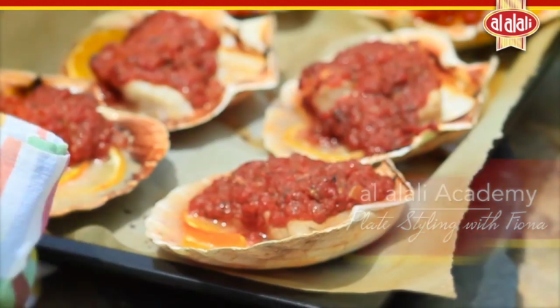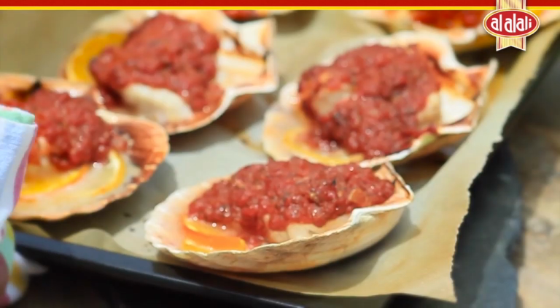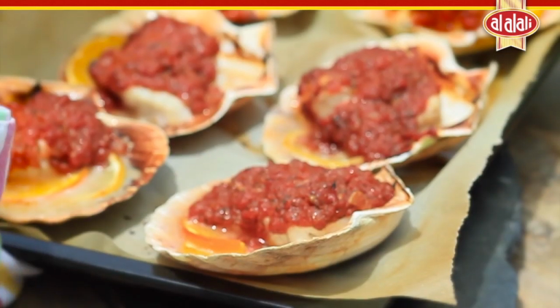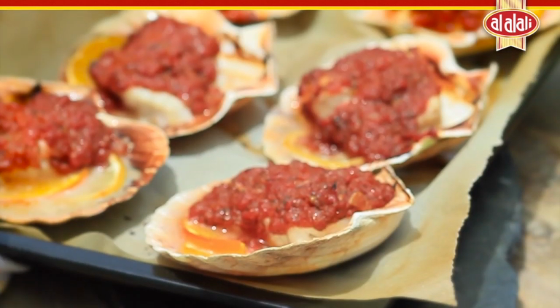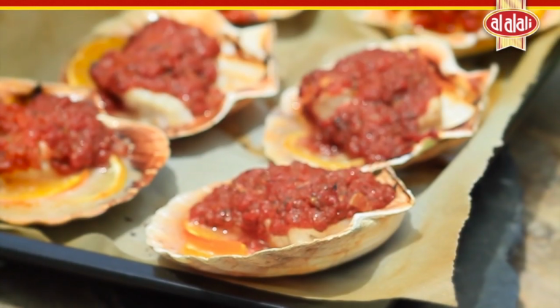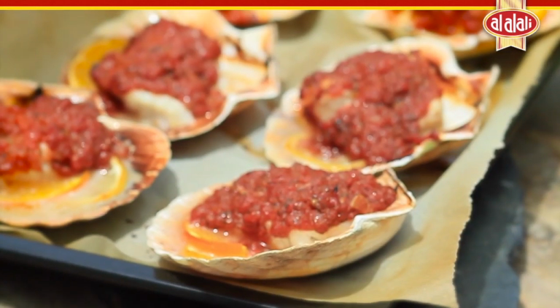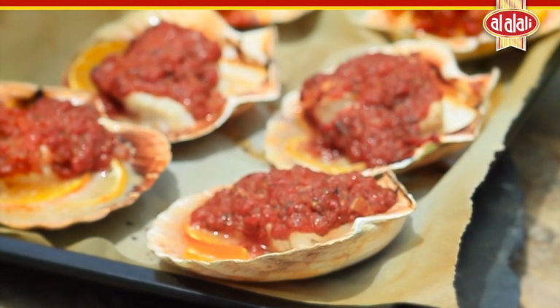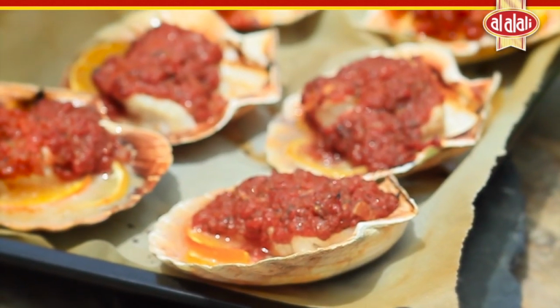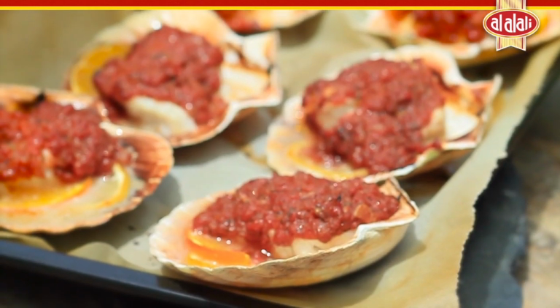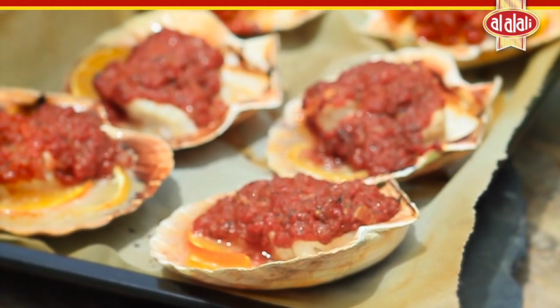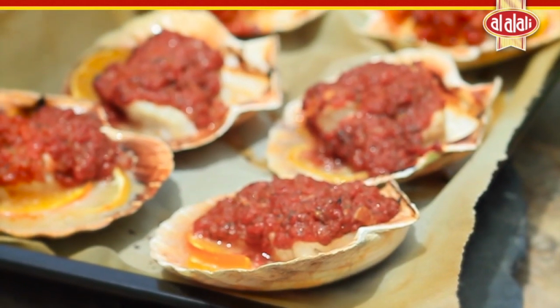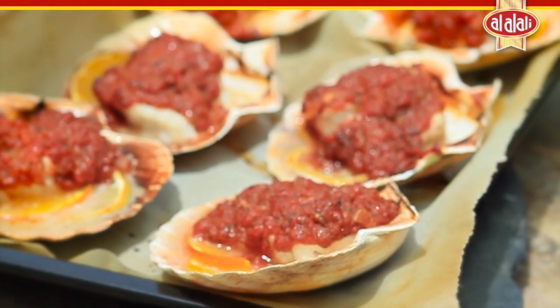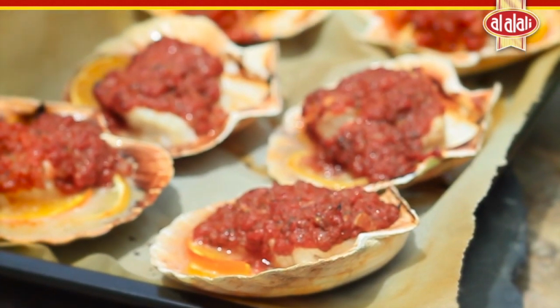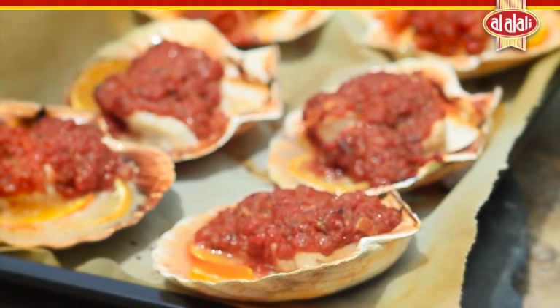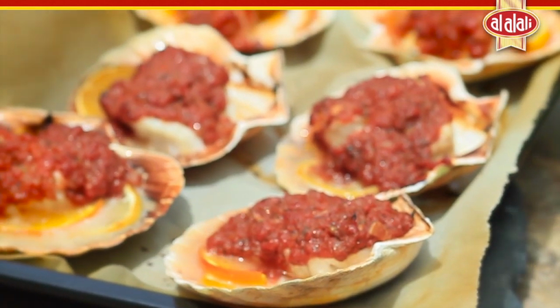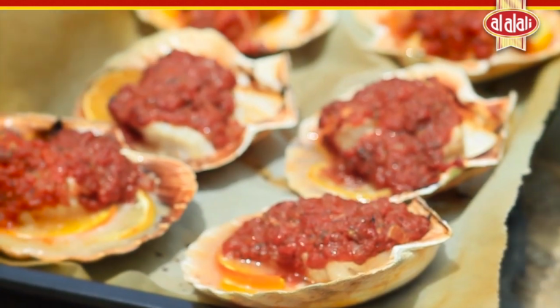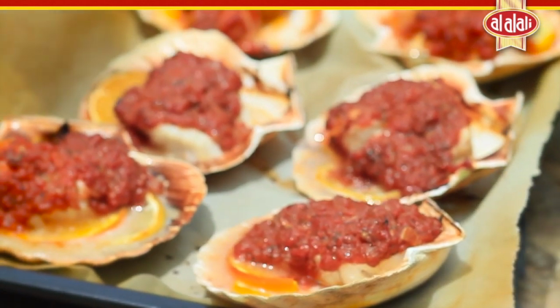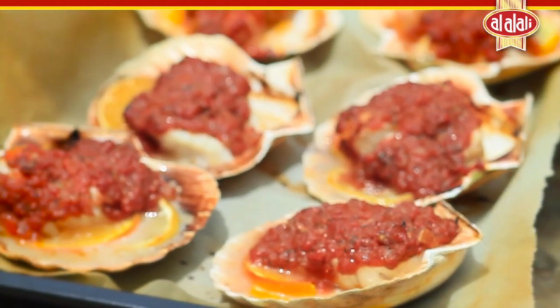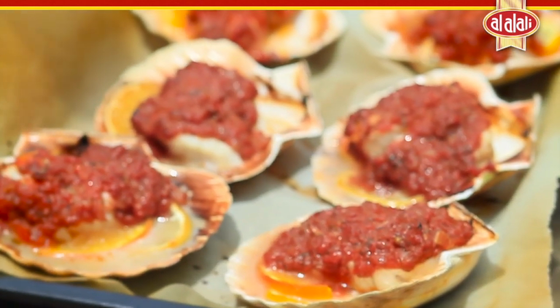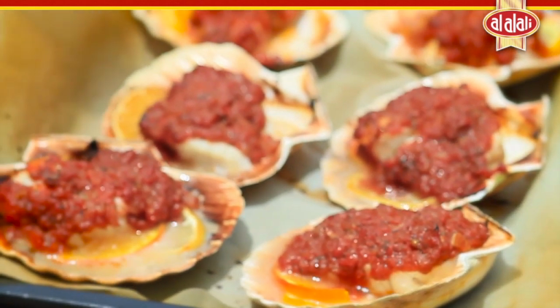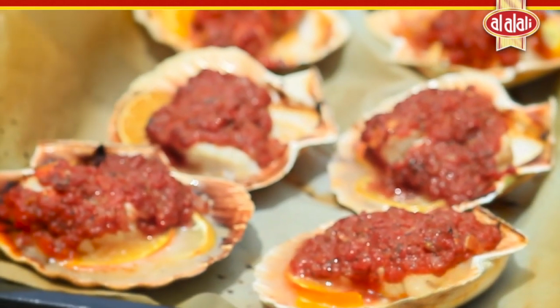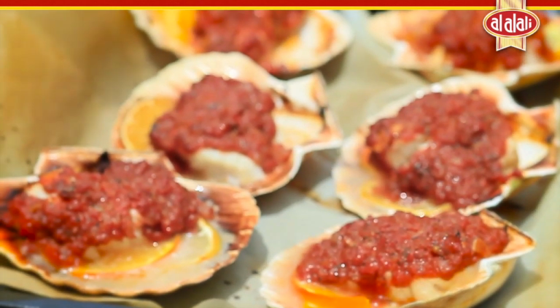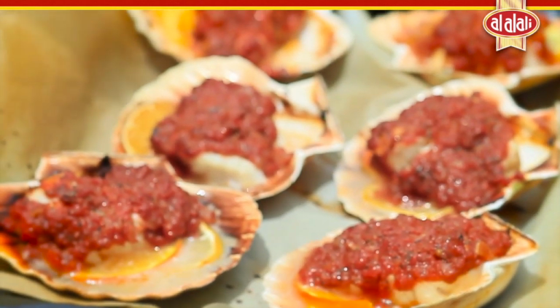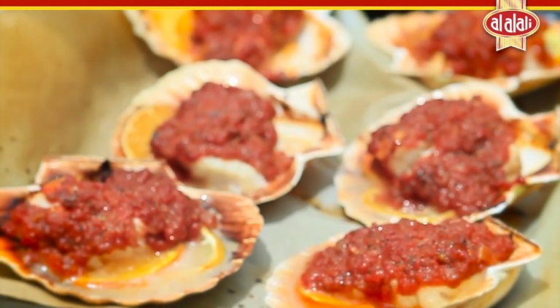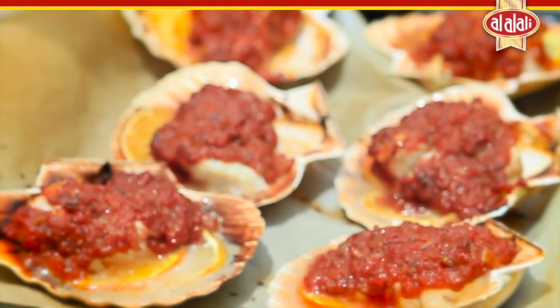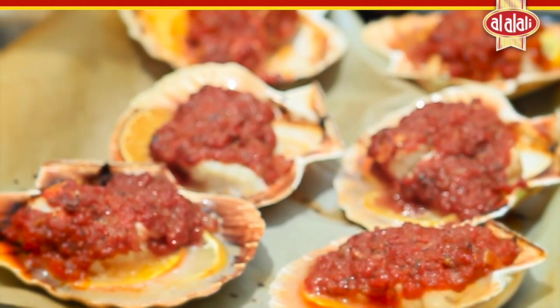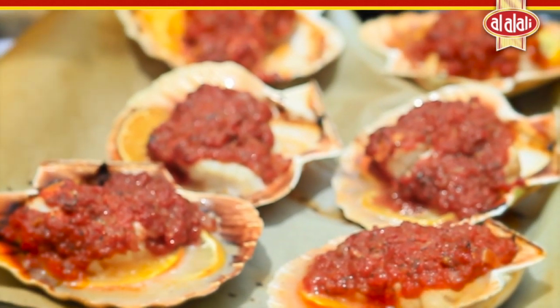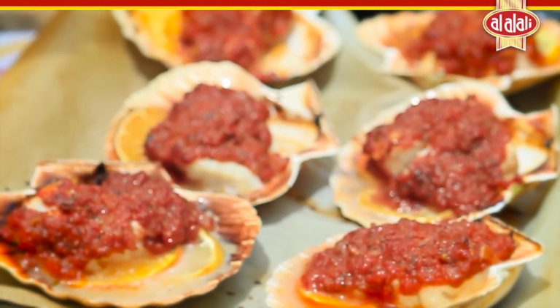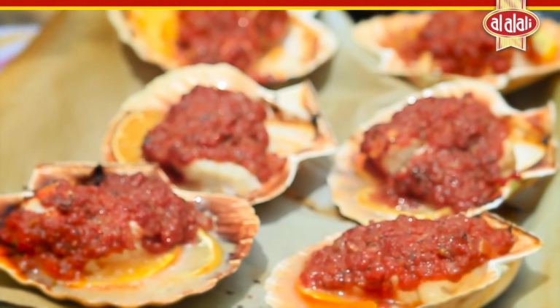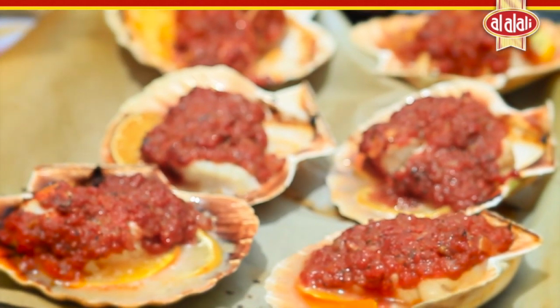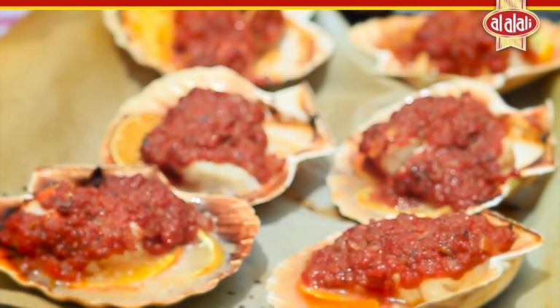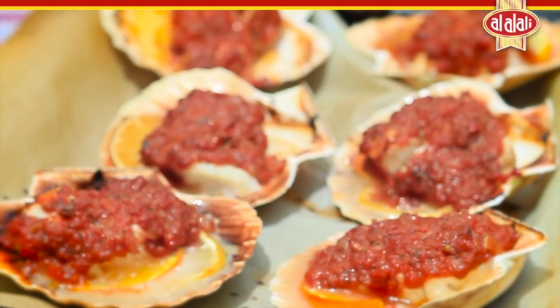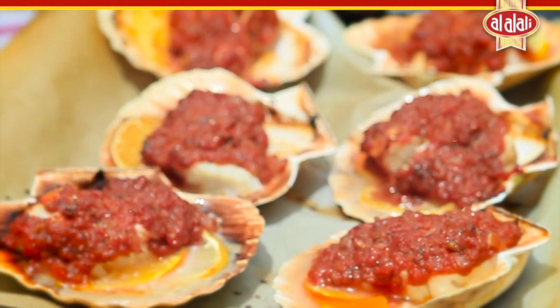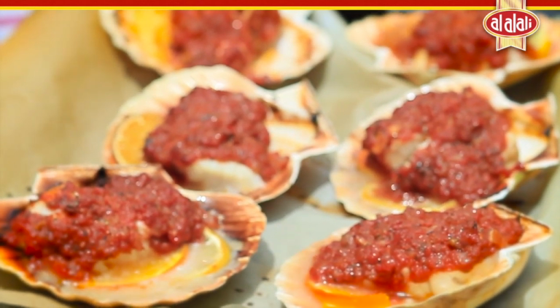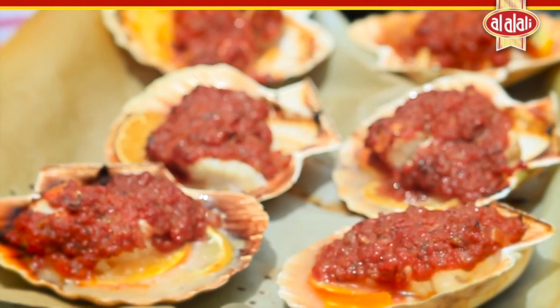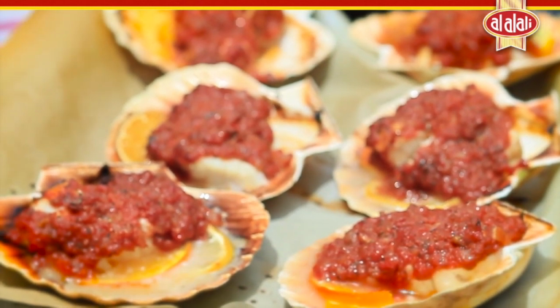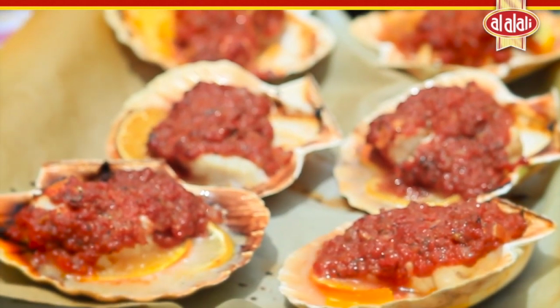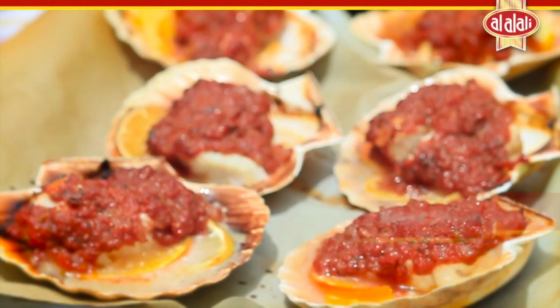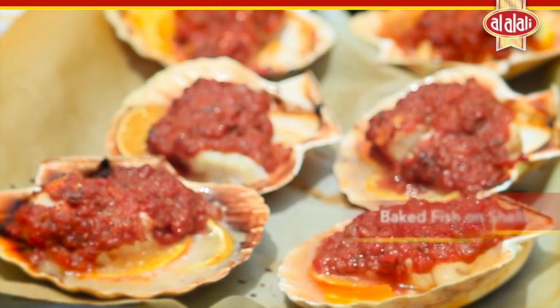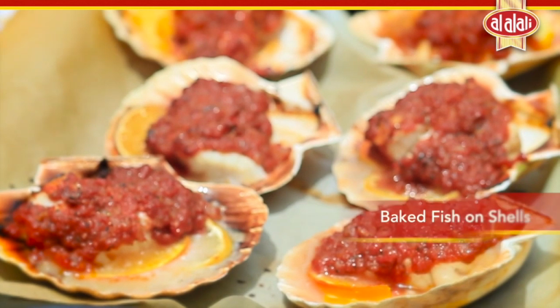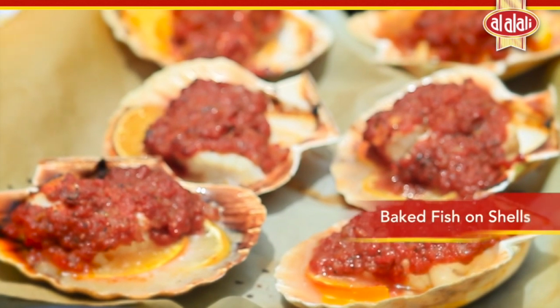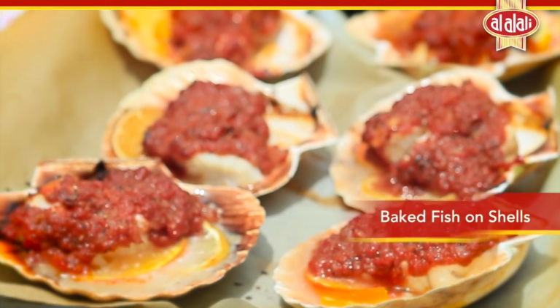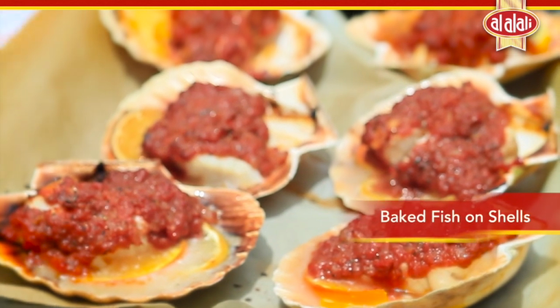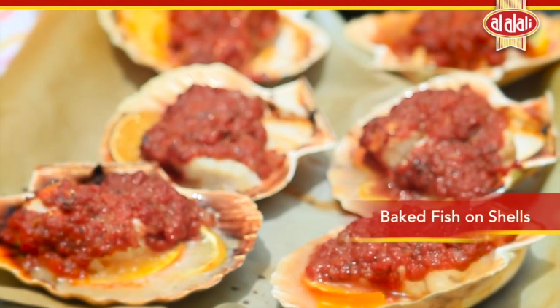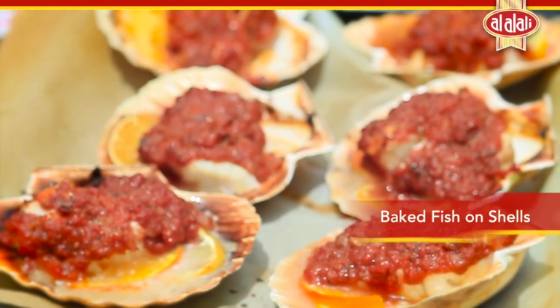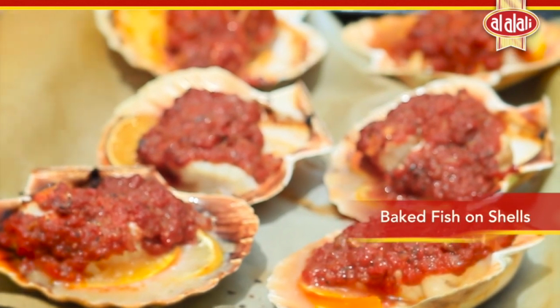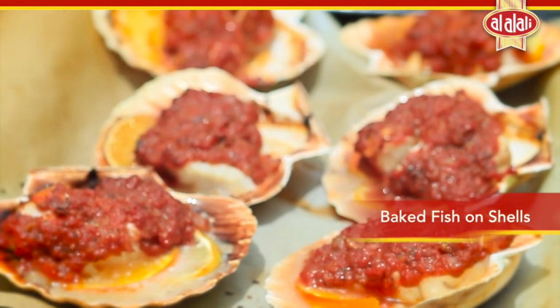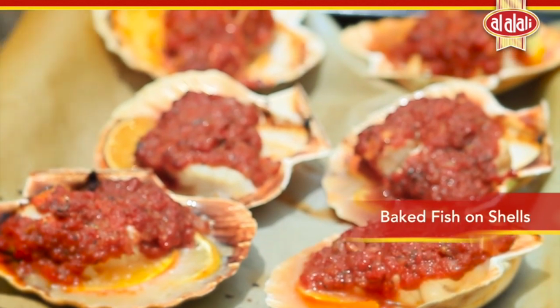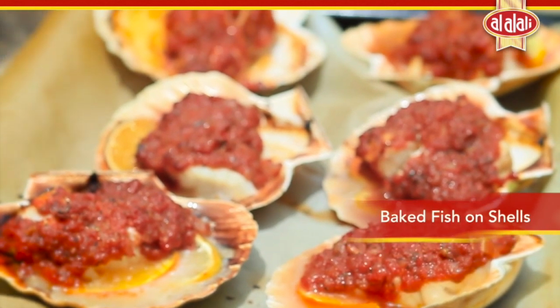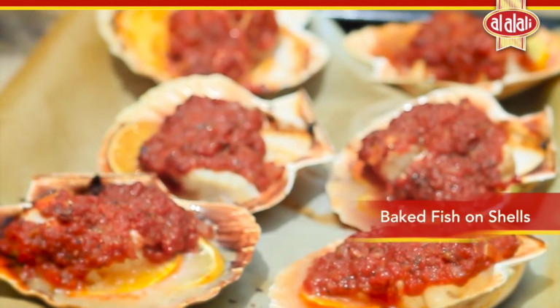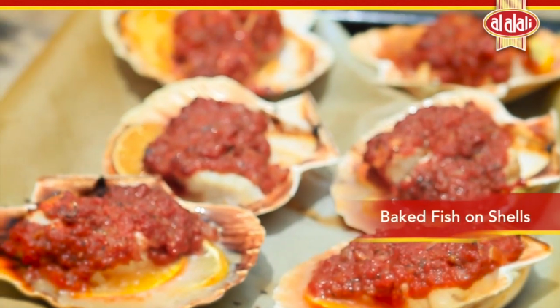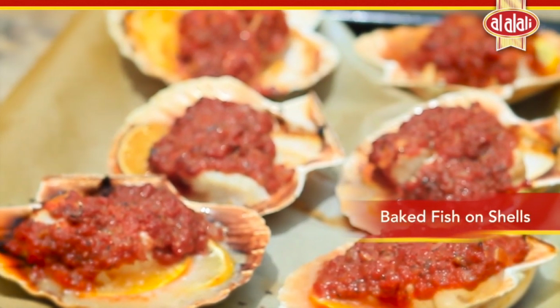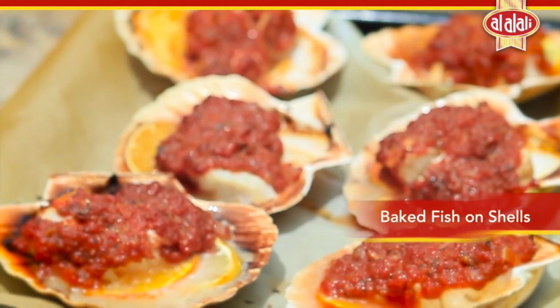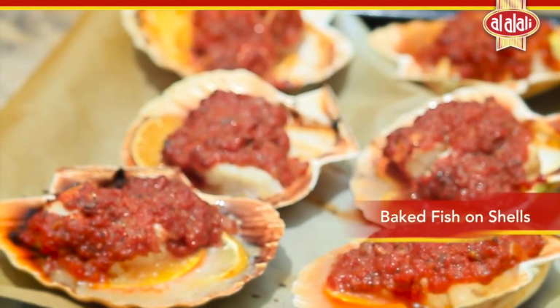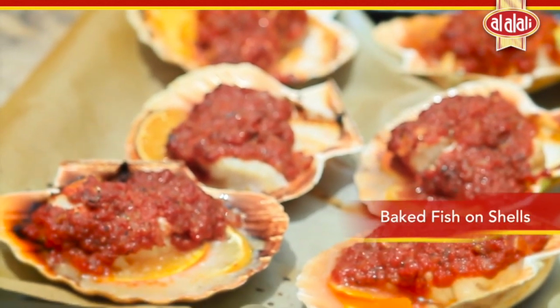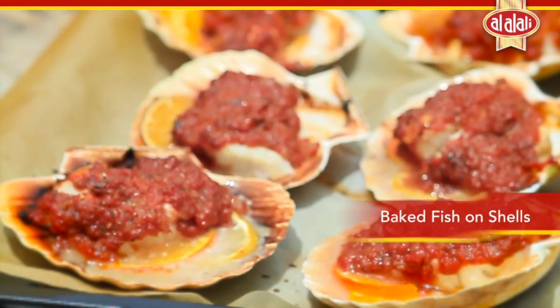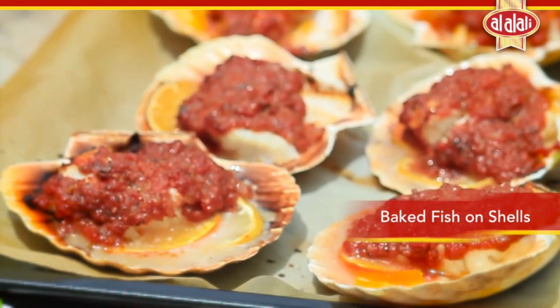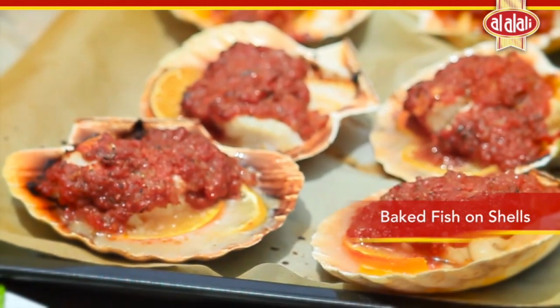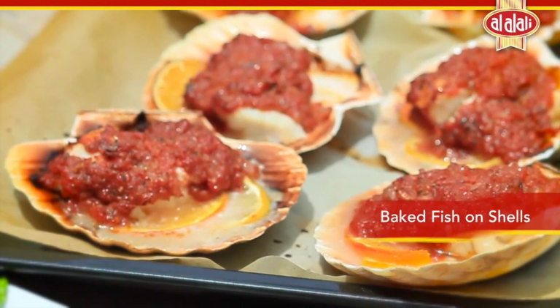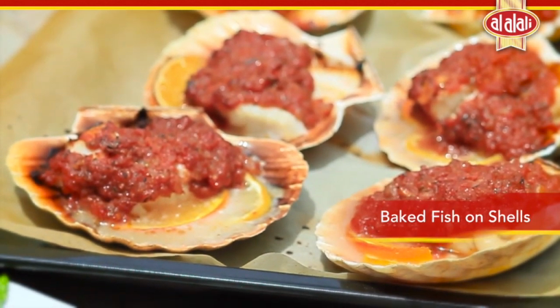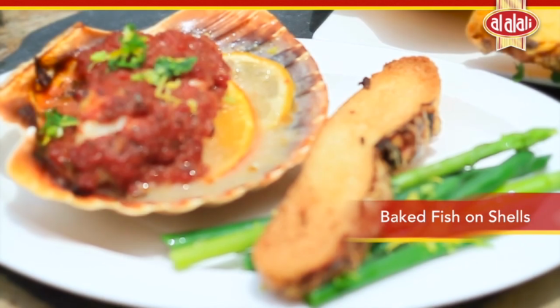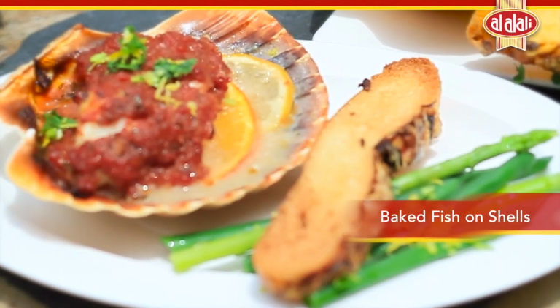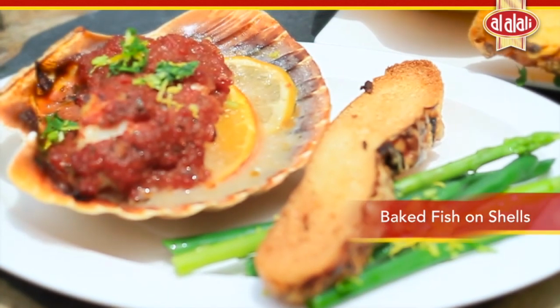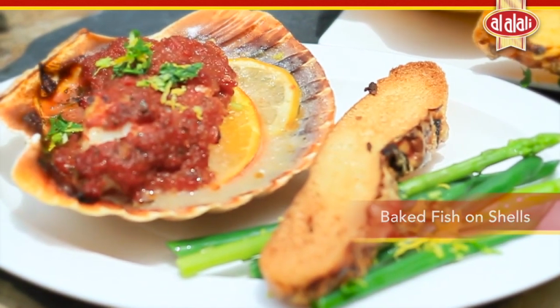I thought it would be a really novel idea to use scallop shells, which are easily found, for Mediterranean baked fish.